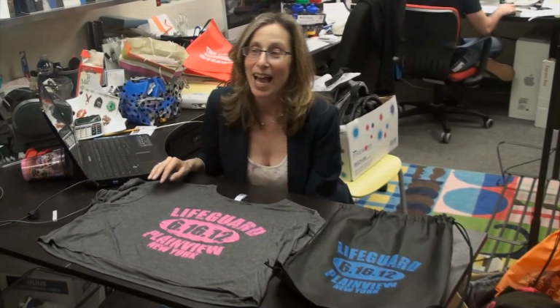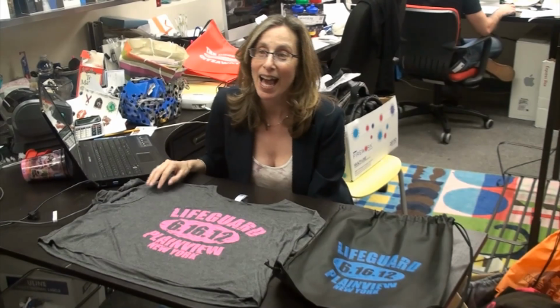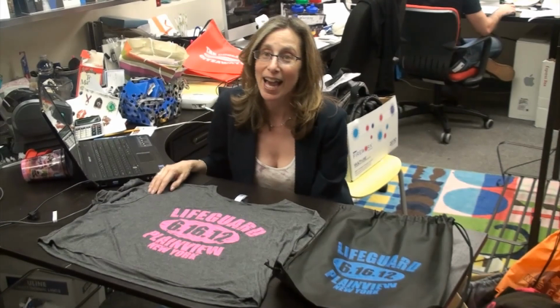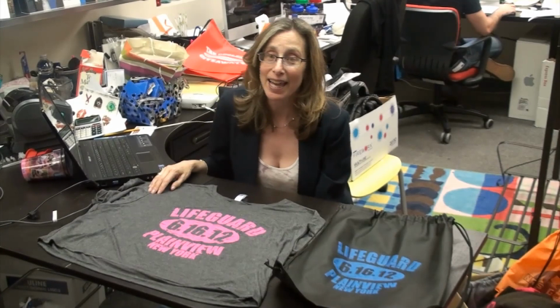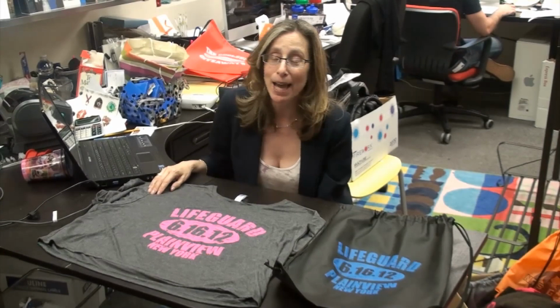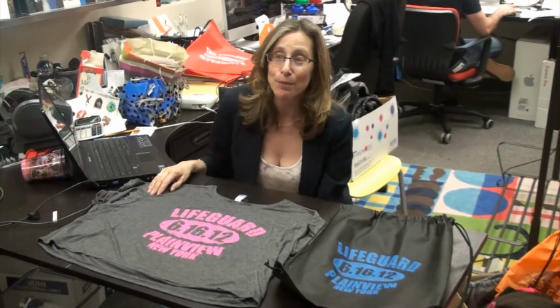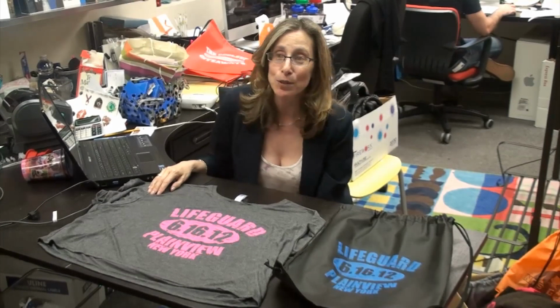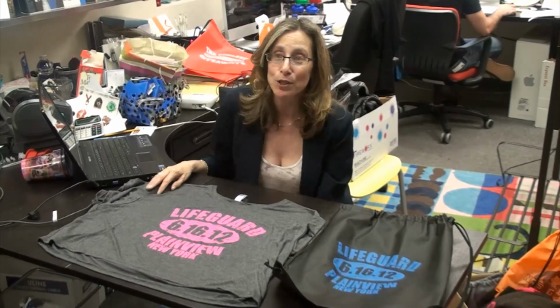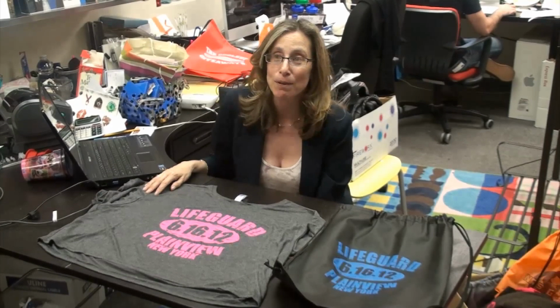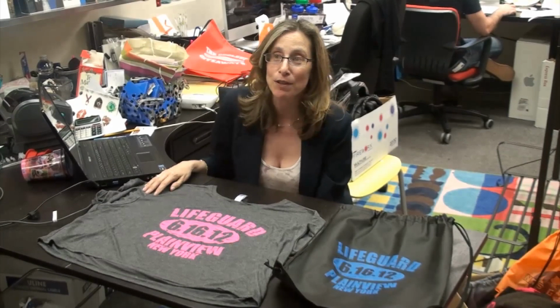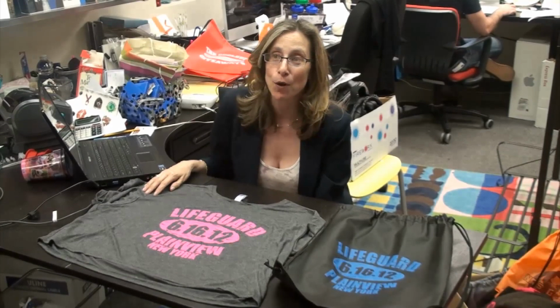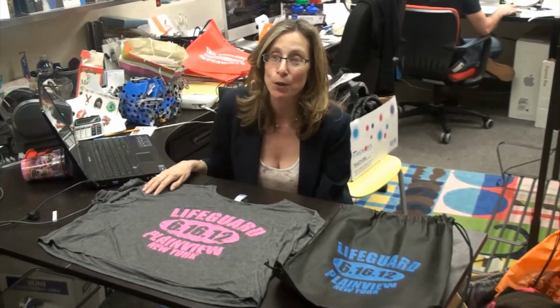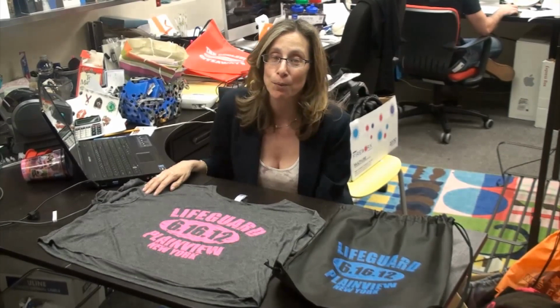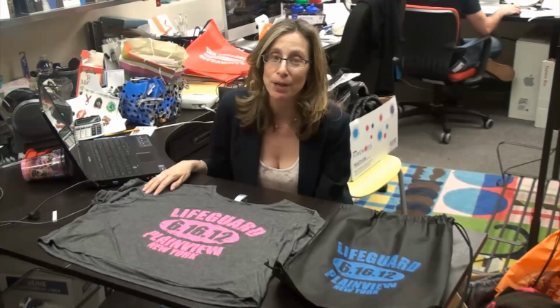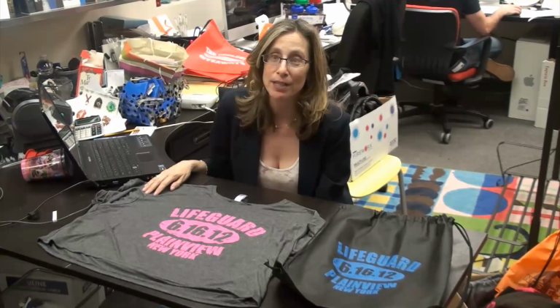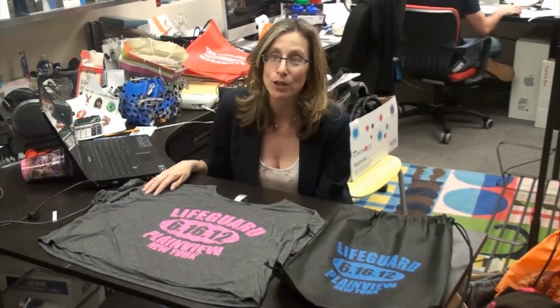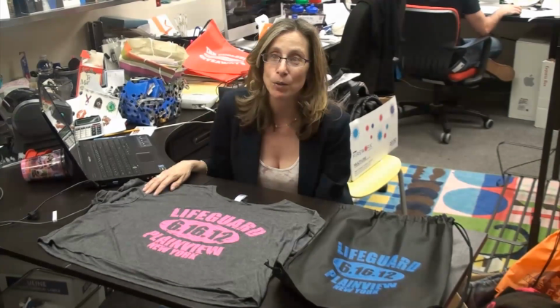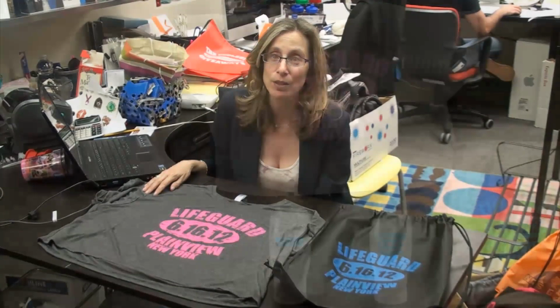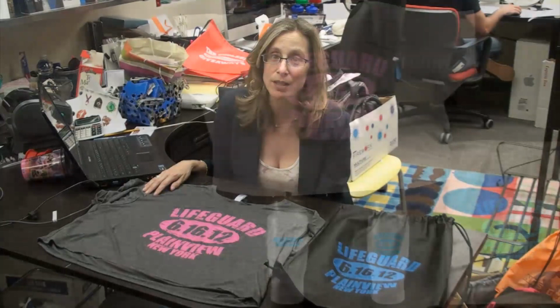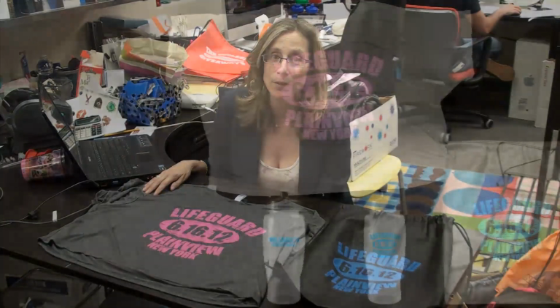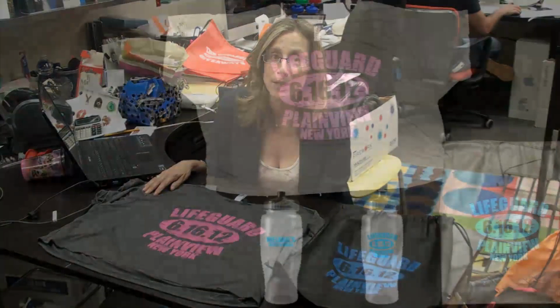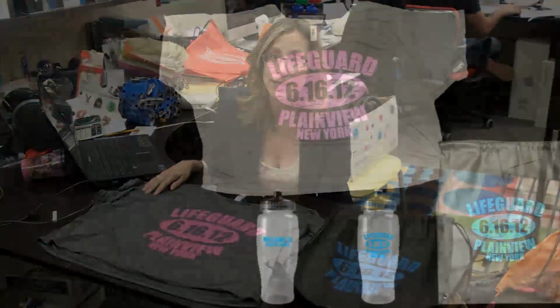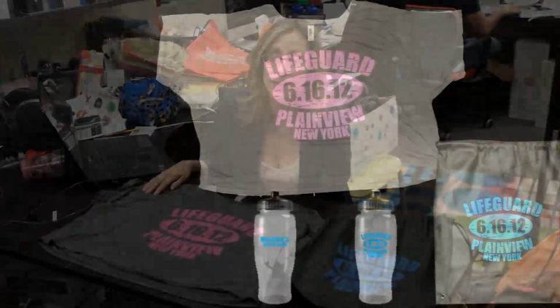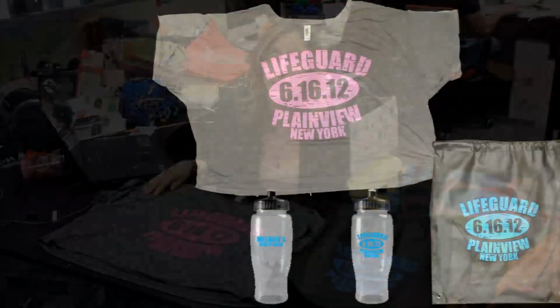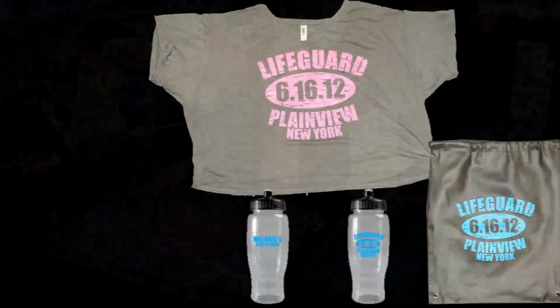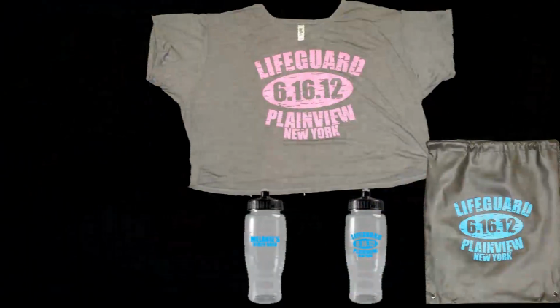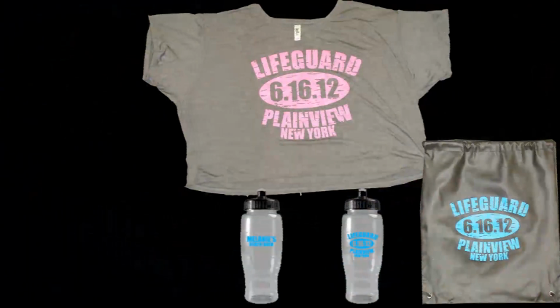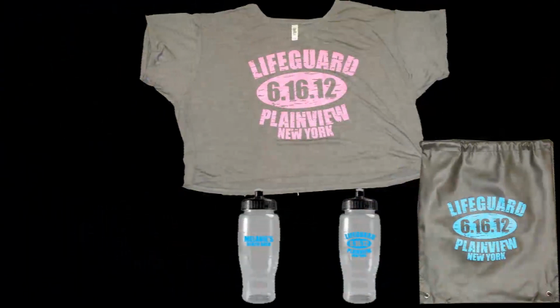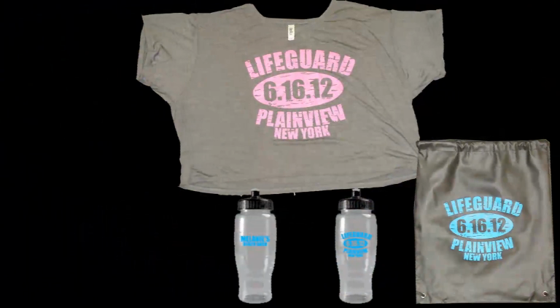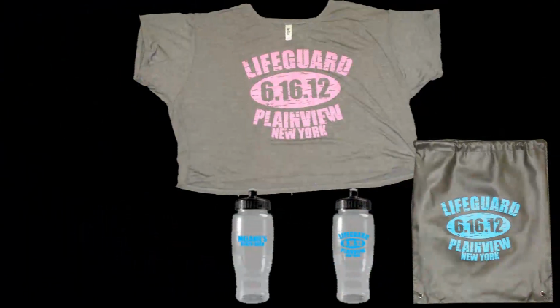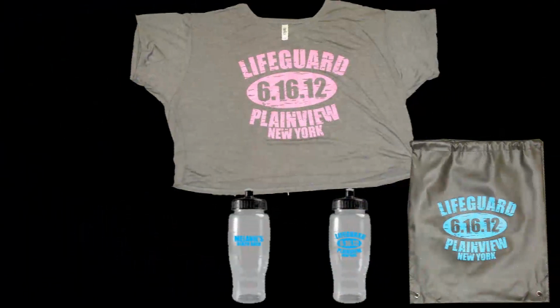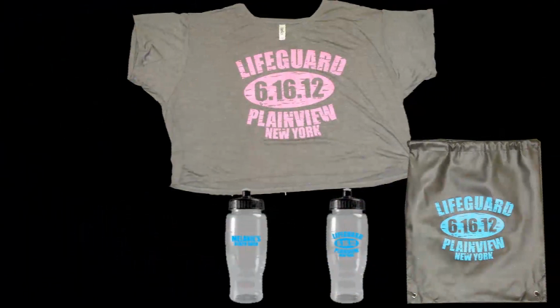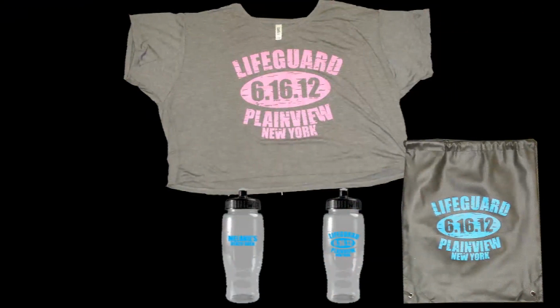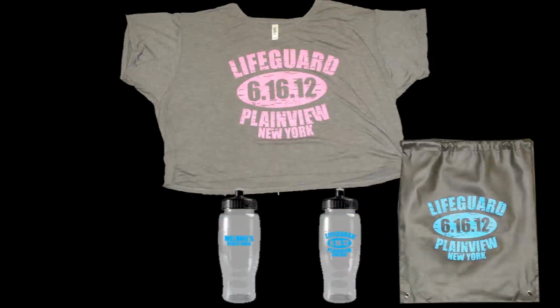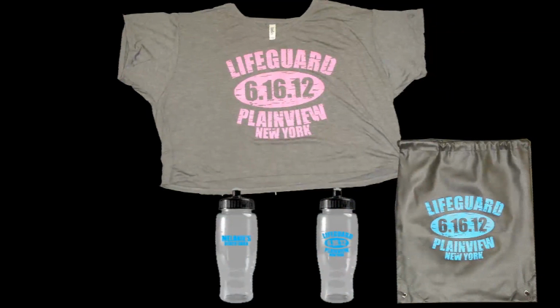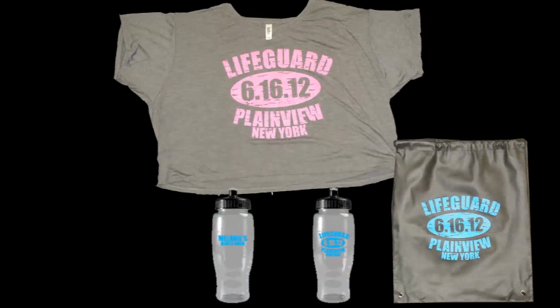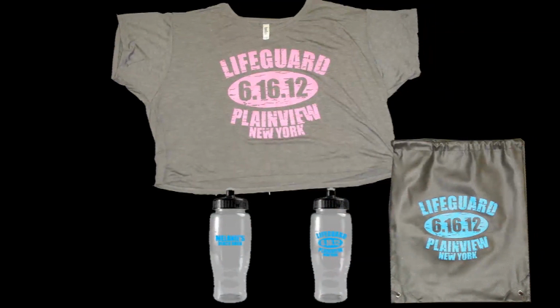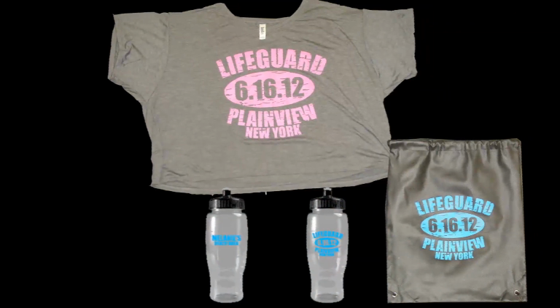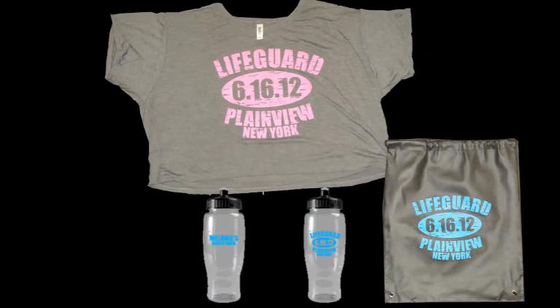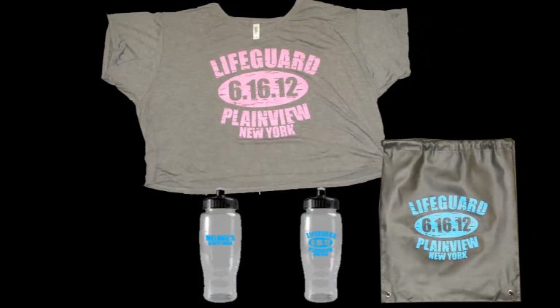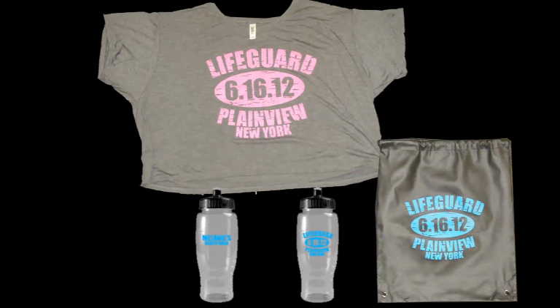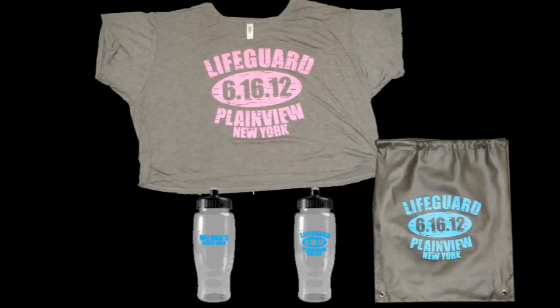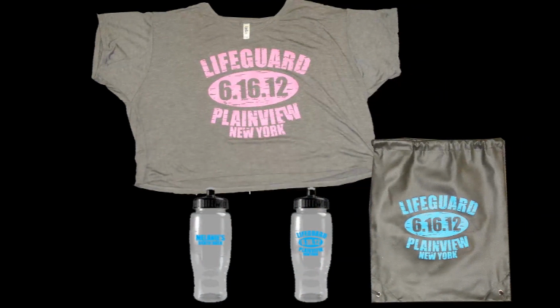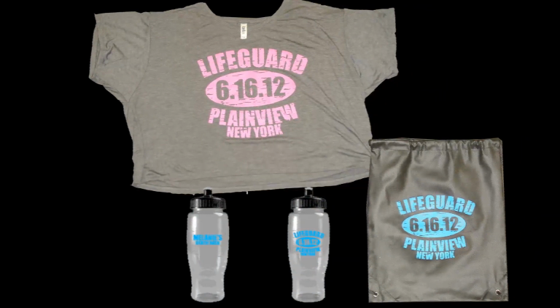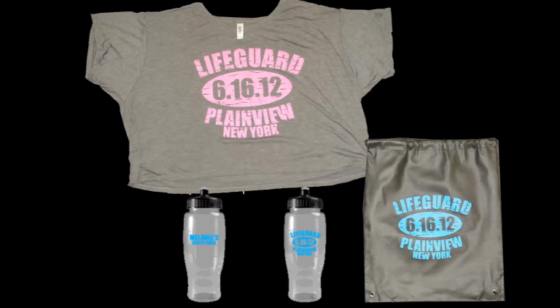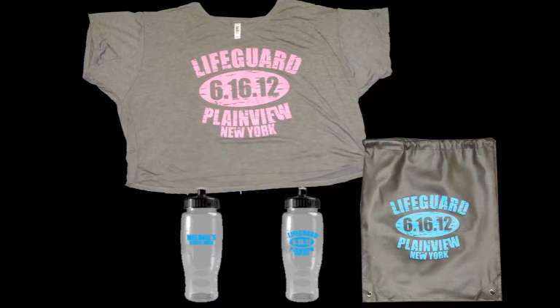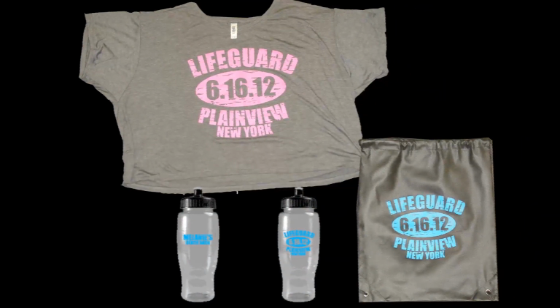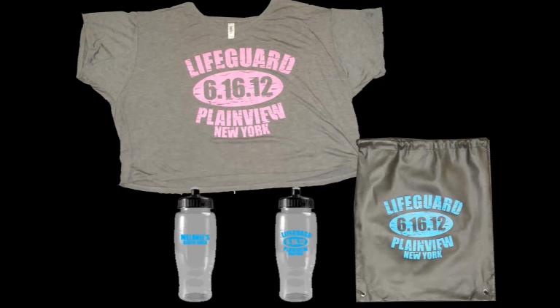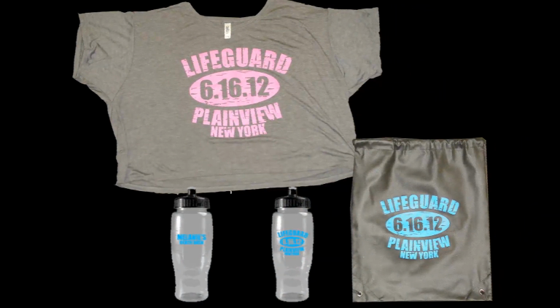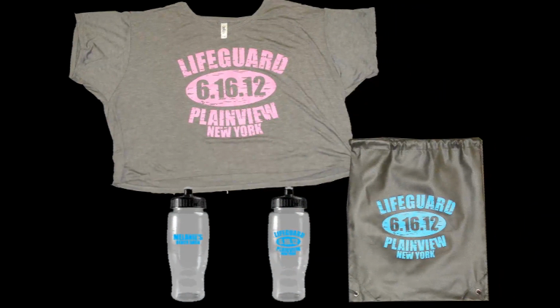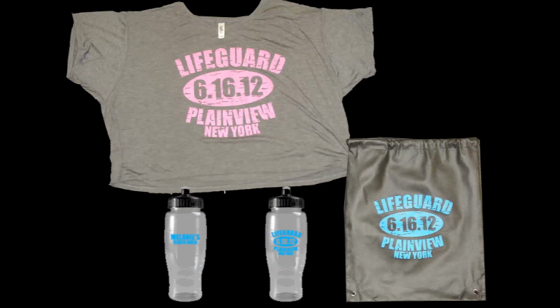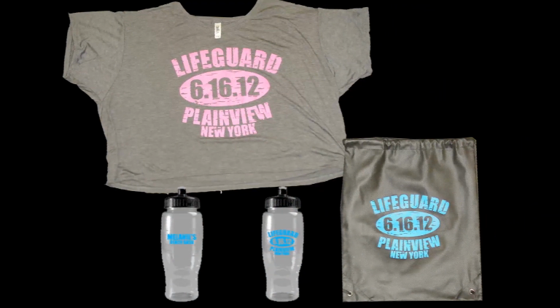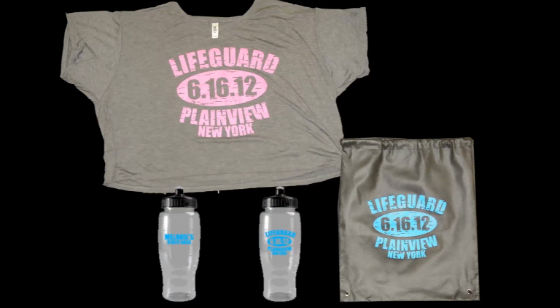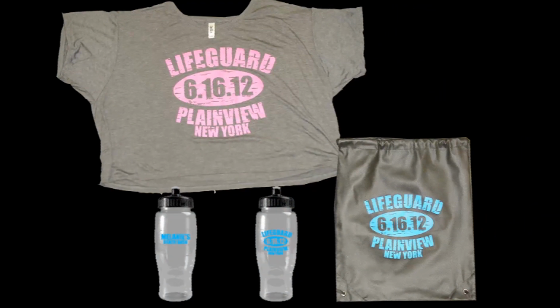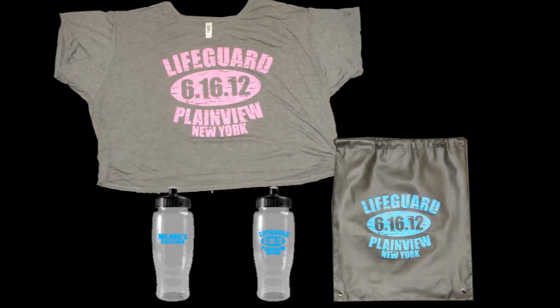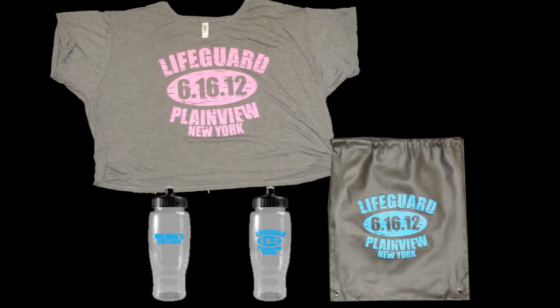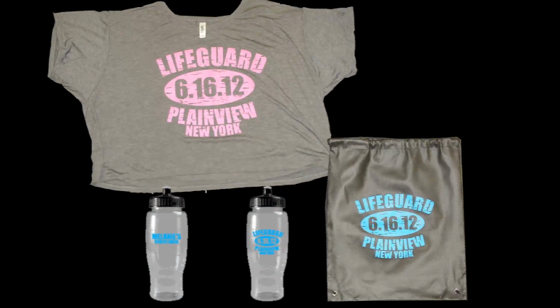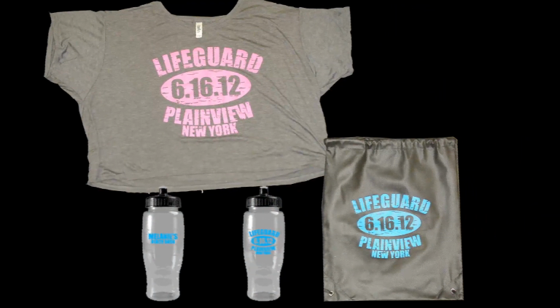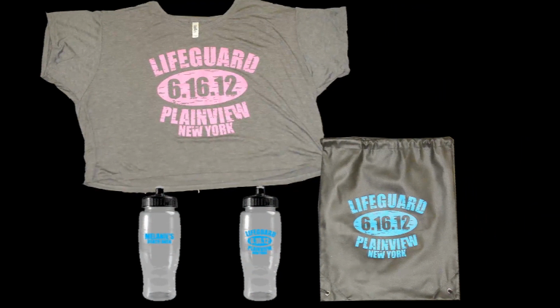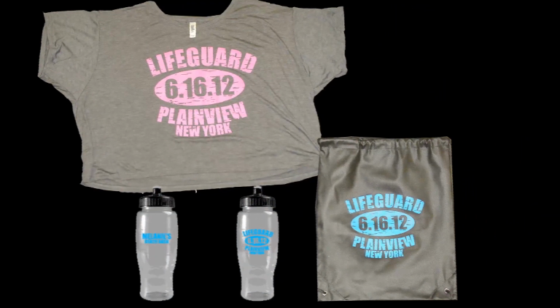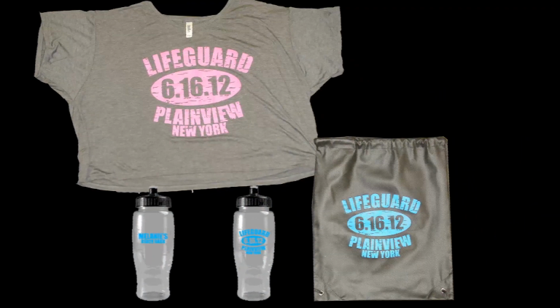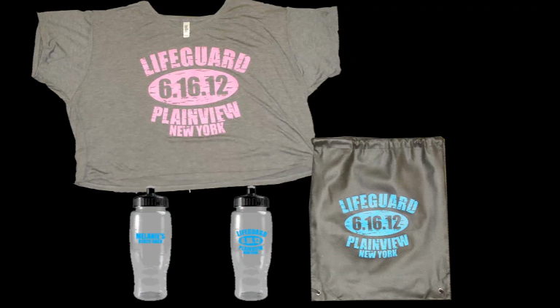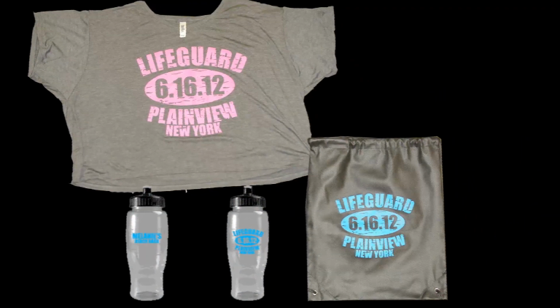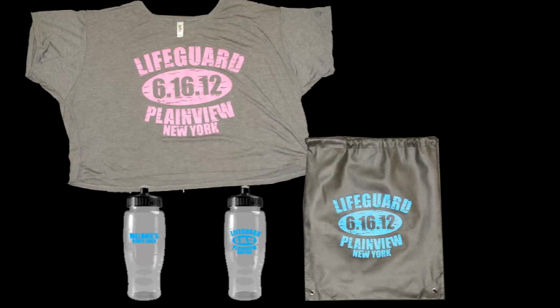Hi, I'm Sue Smith, the owner and president of The Coolest Giveaways, and I wanted to share with you some really great projects that we just did for some really fantastic clients.